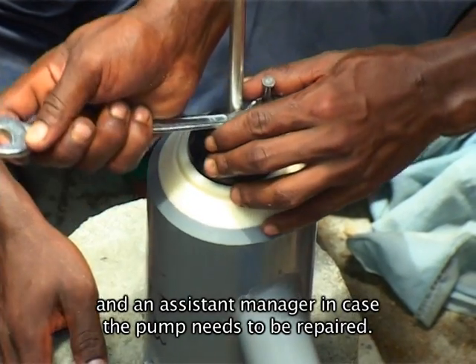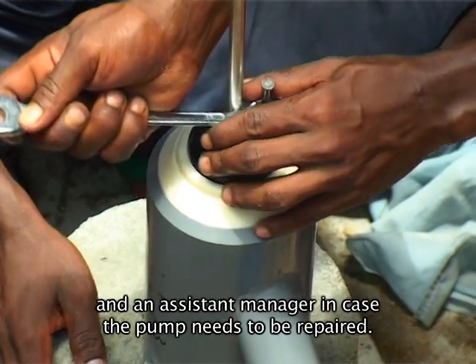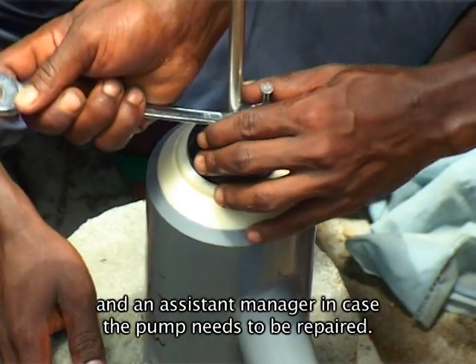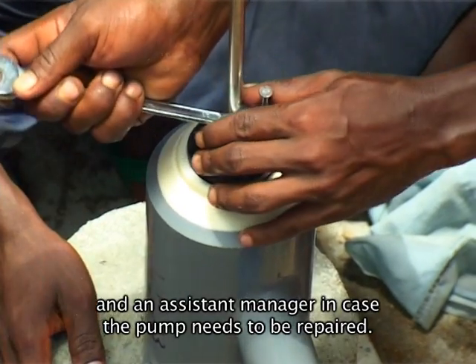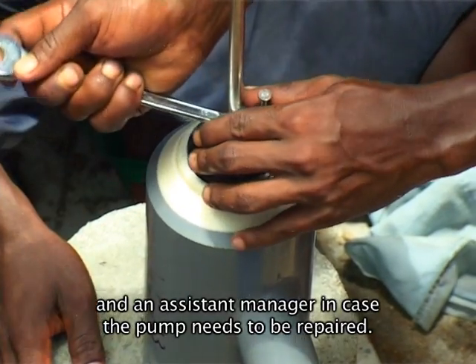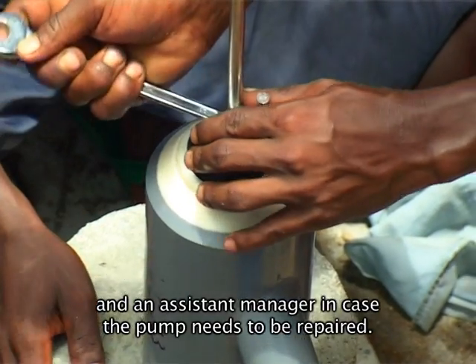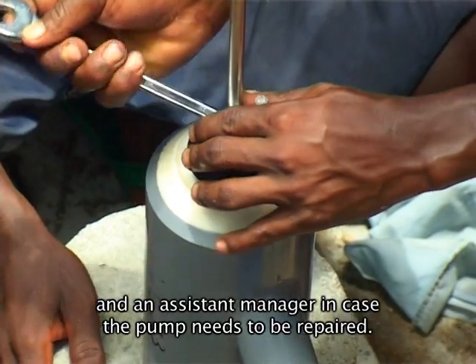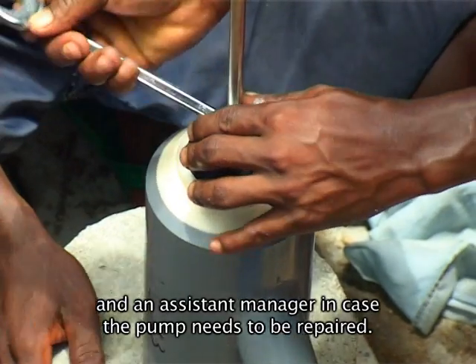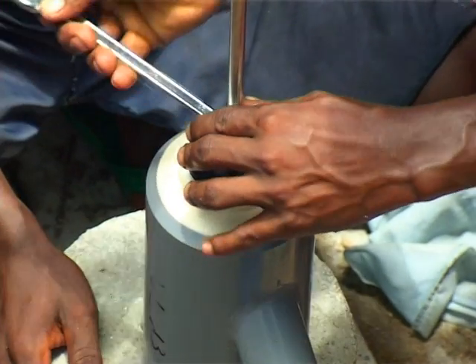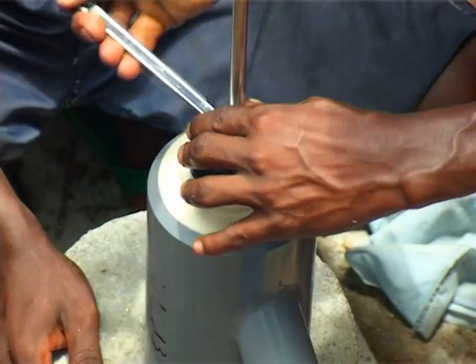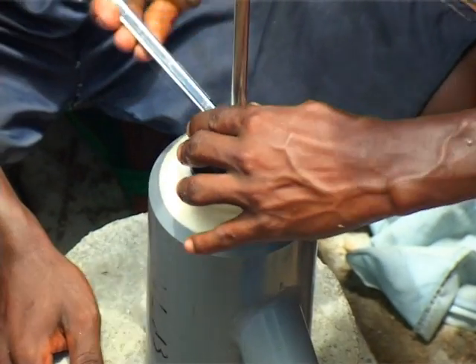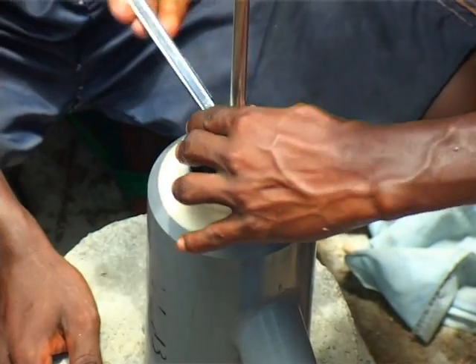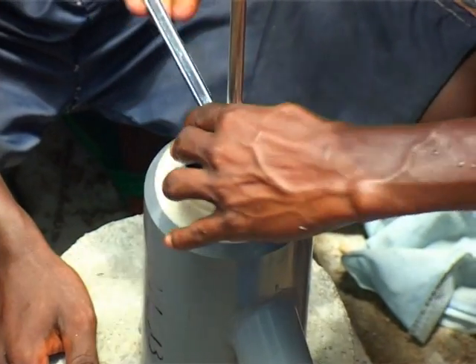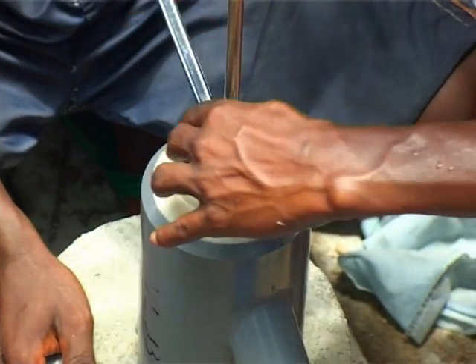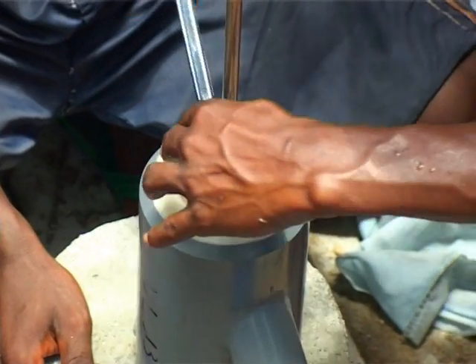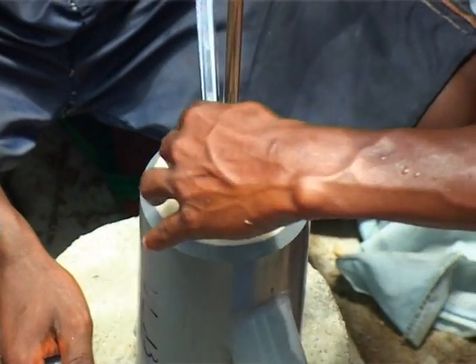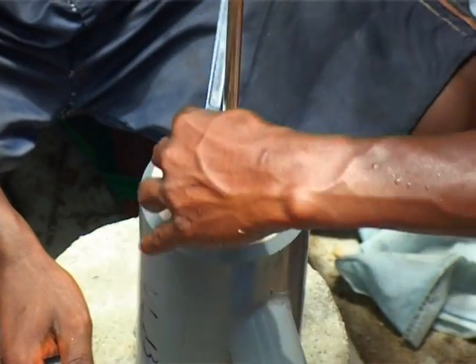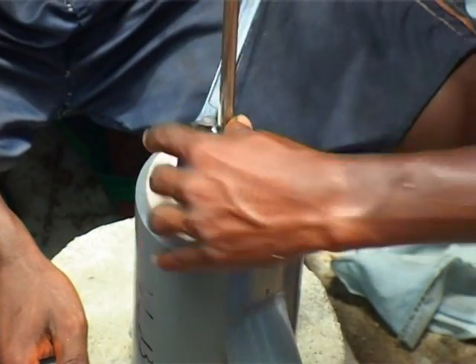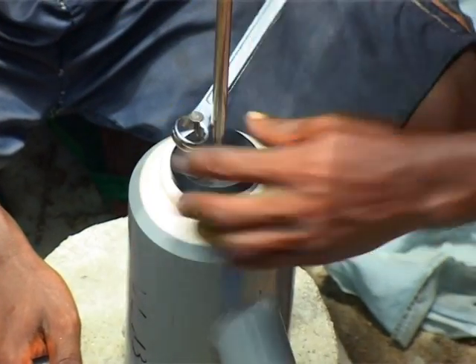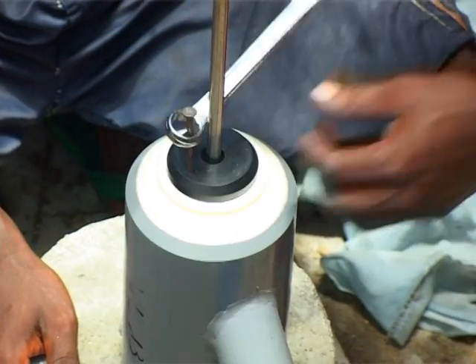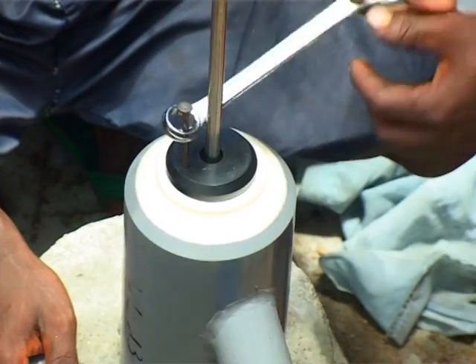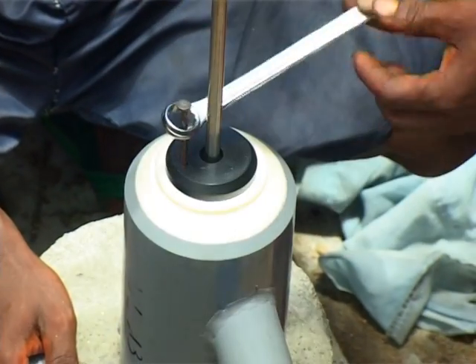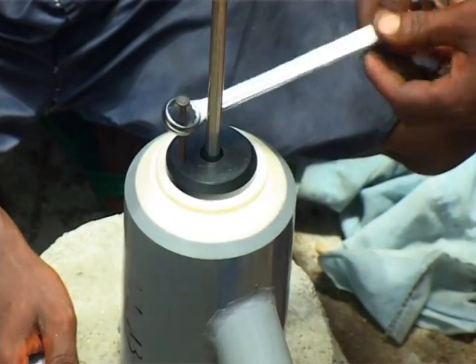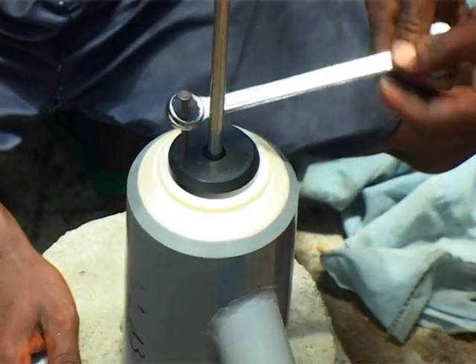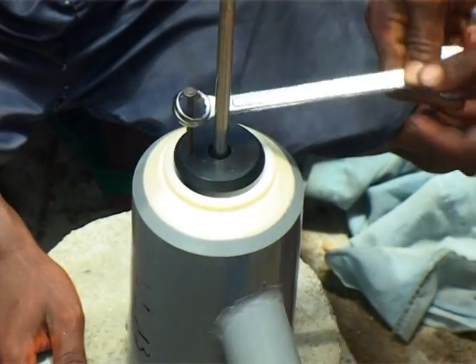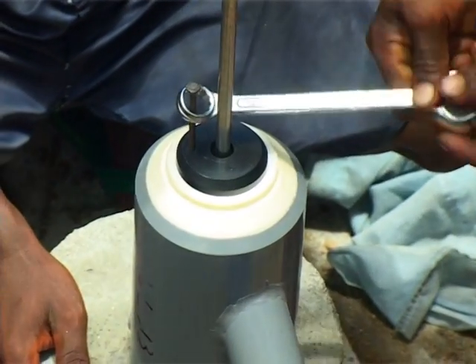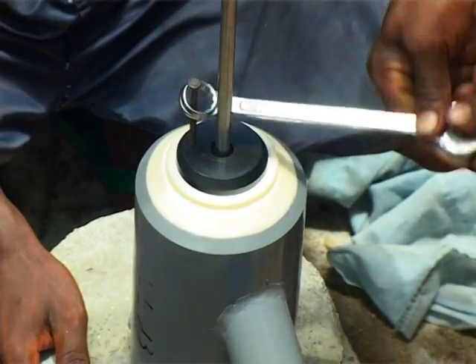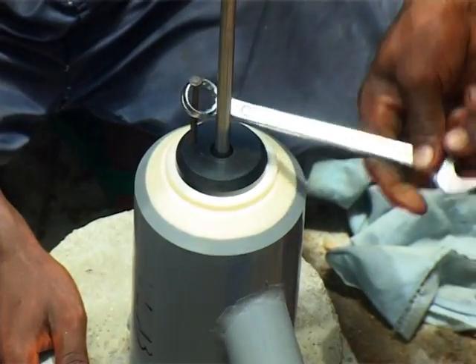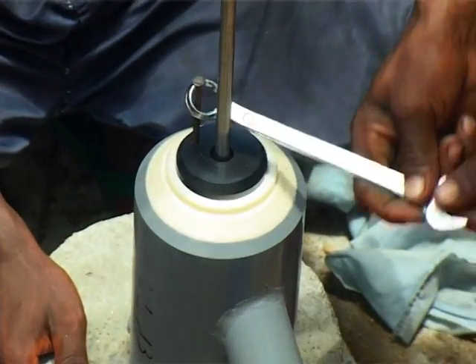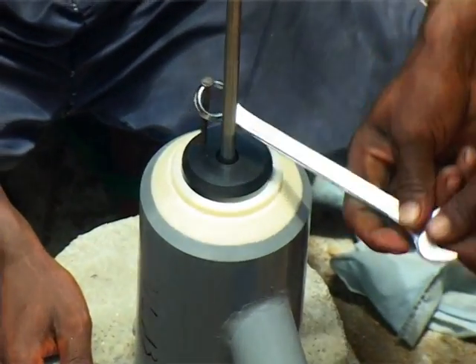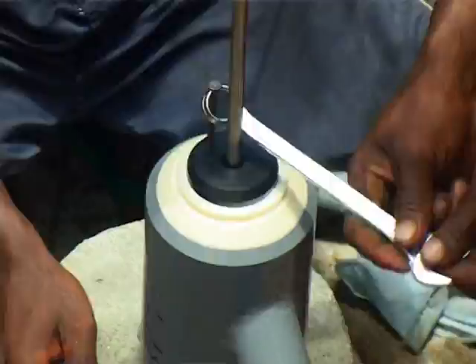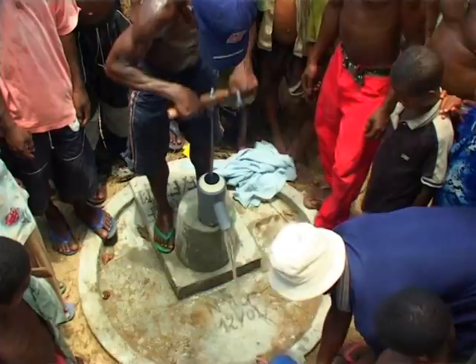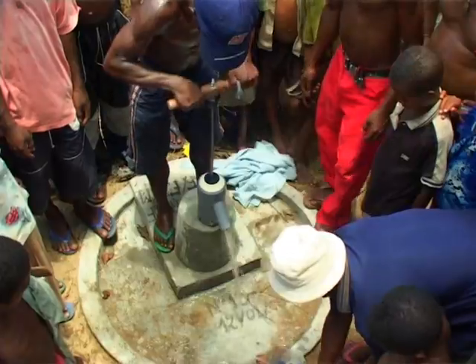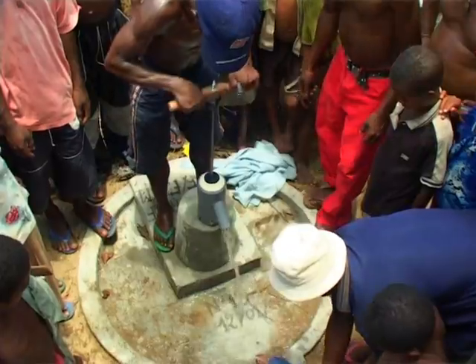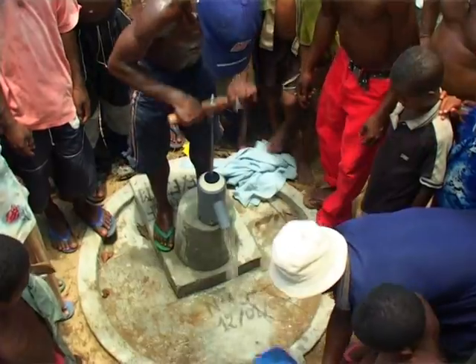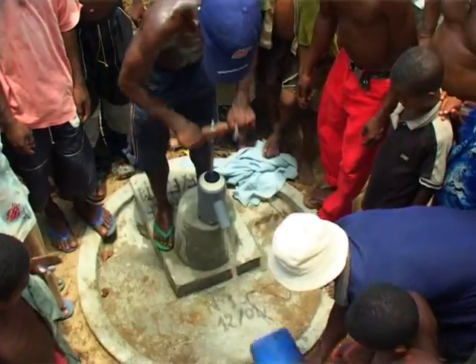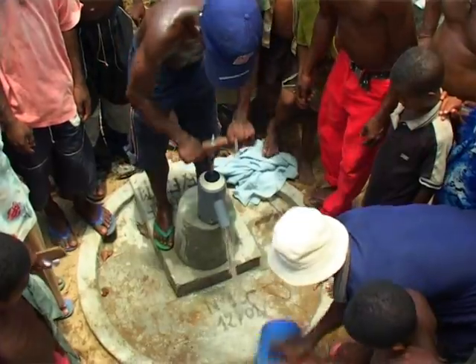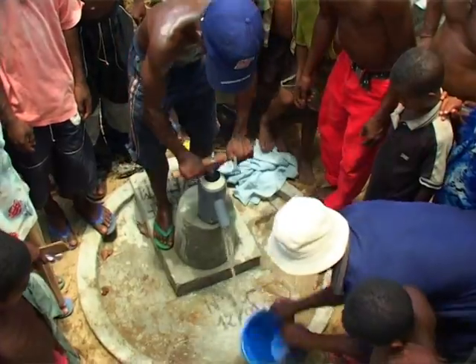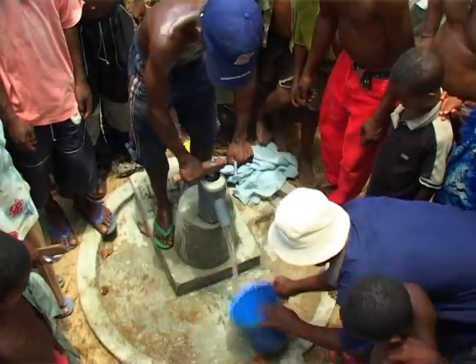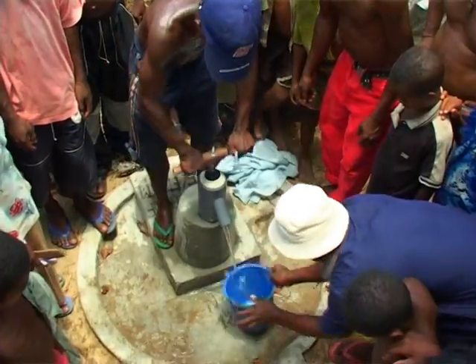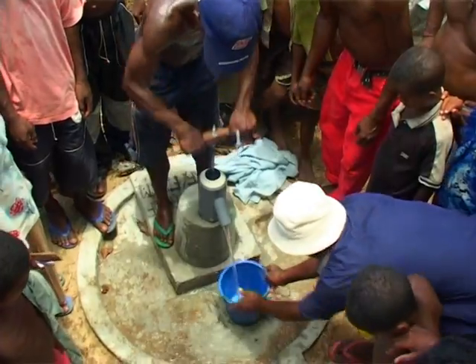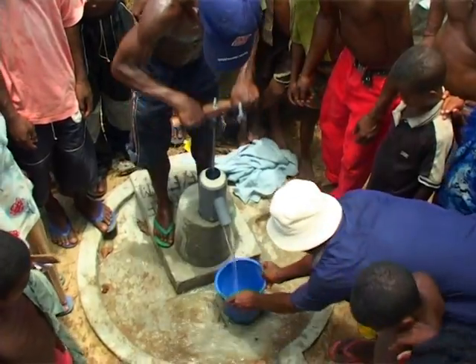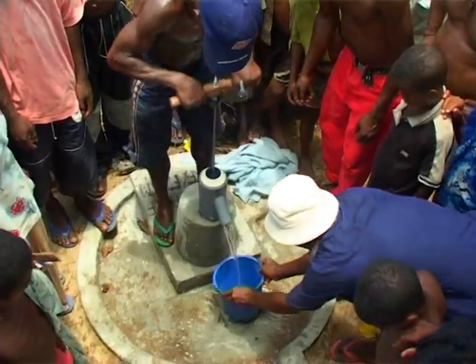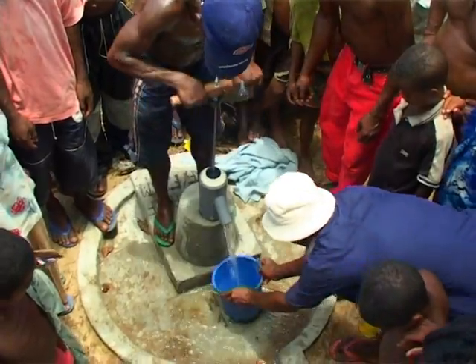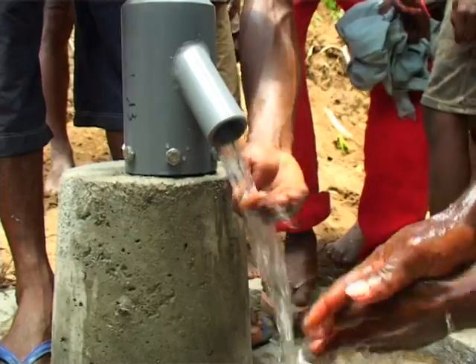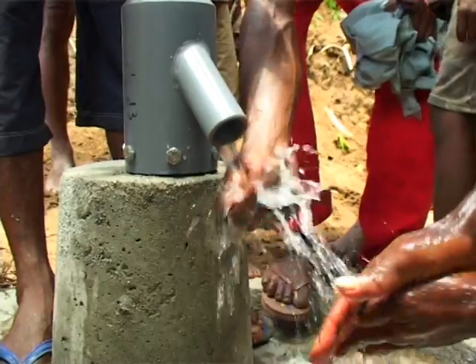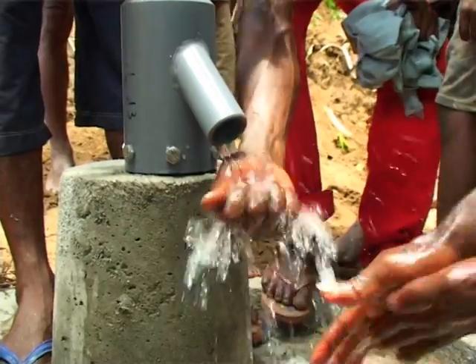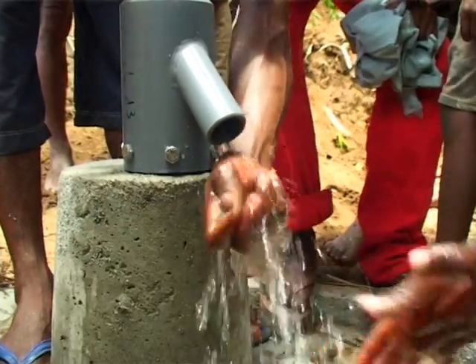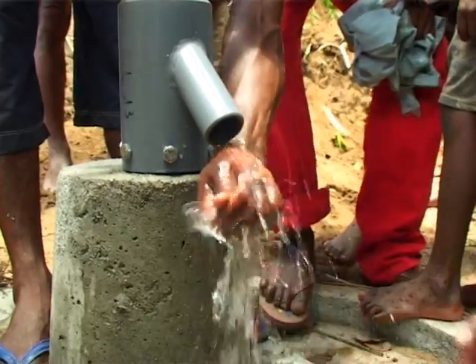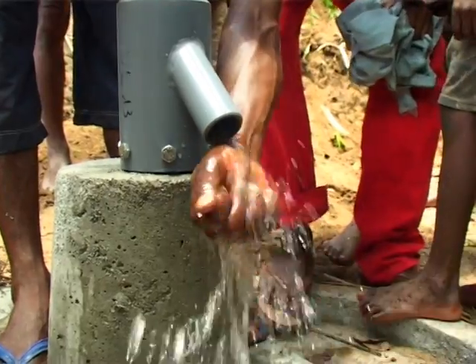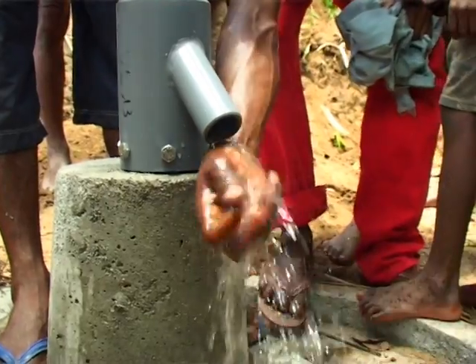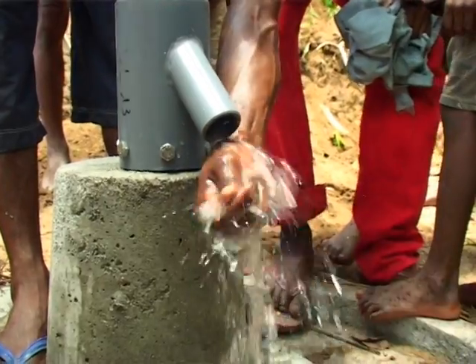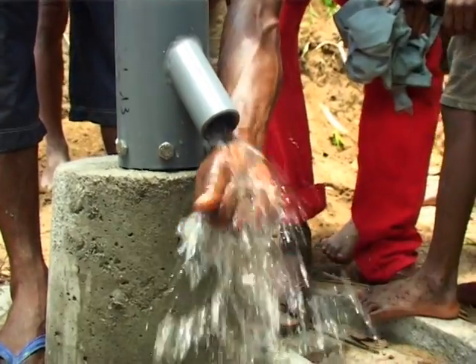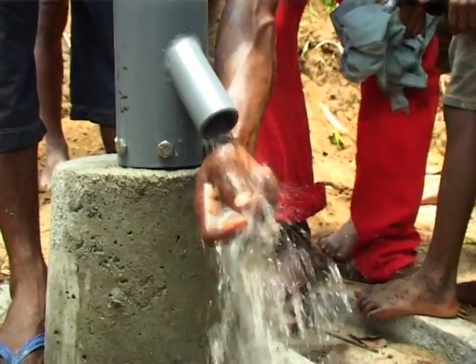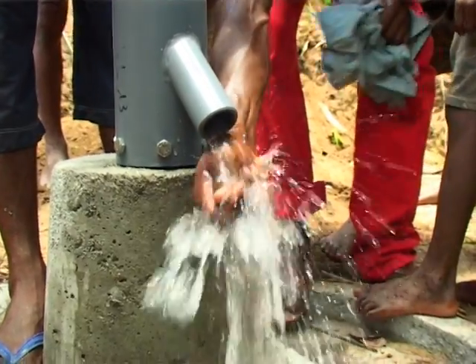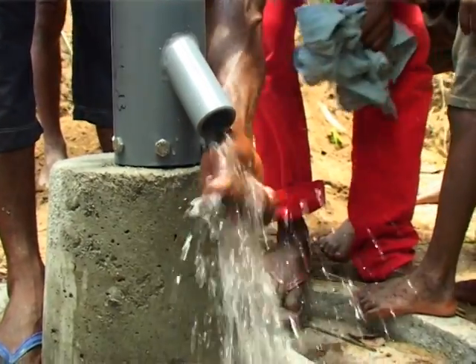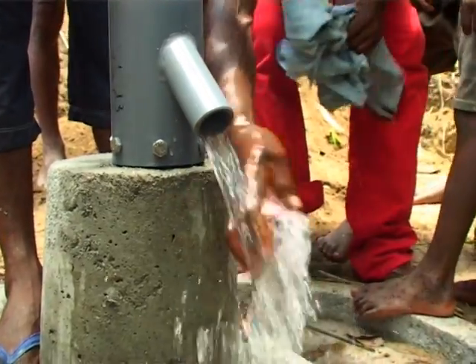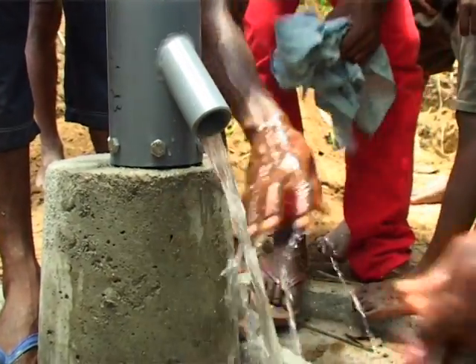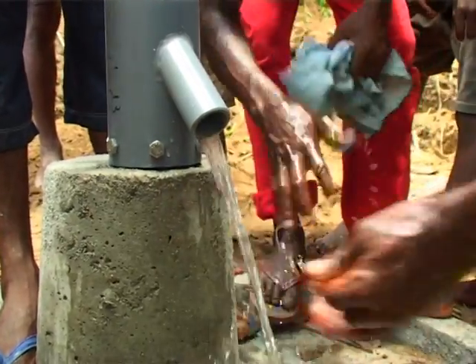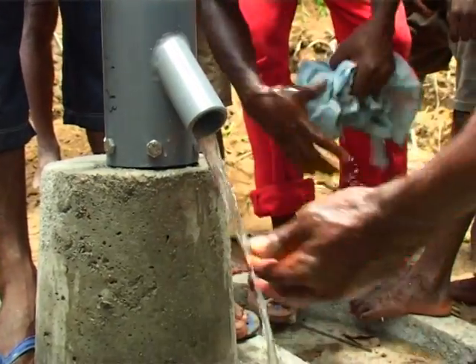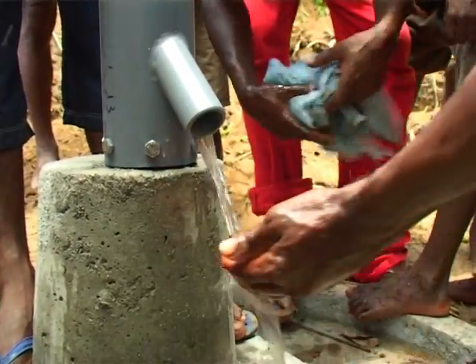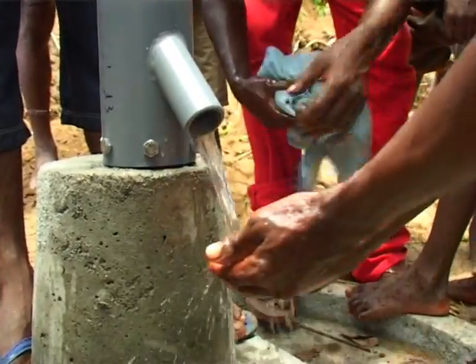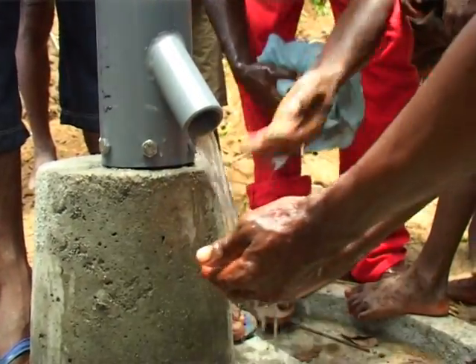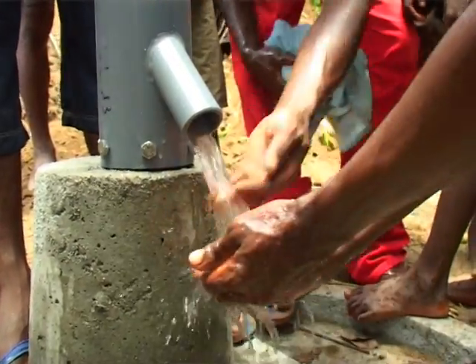By using local teams and local resources, Bushproof is able to build more wells at a lower cost.